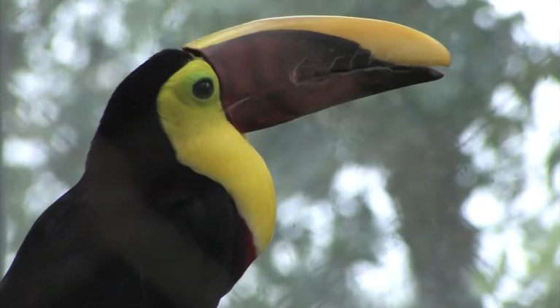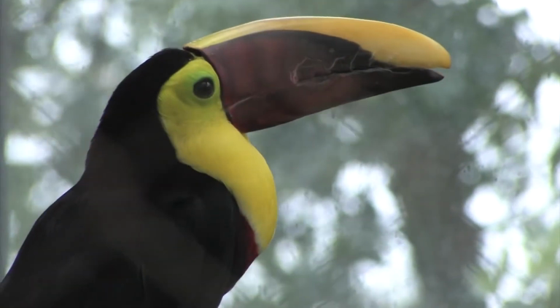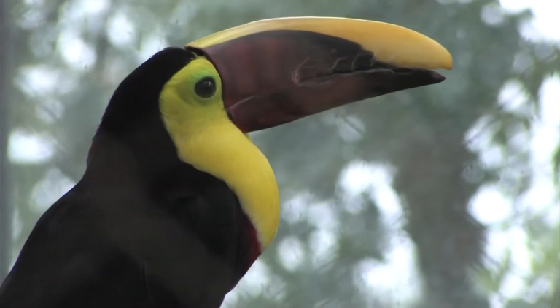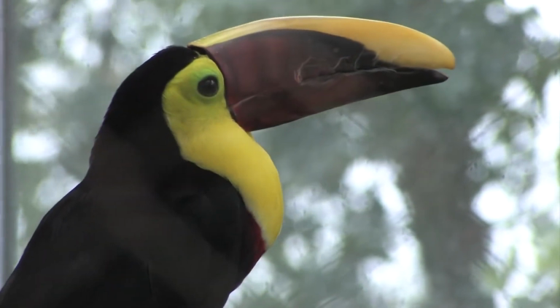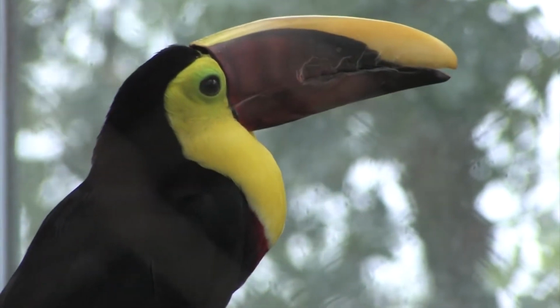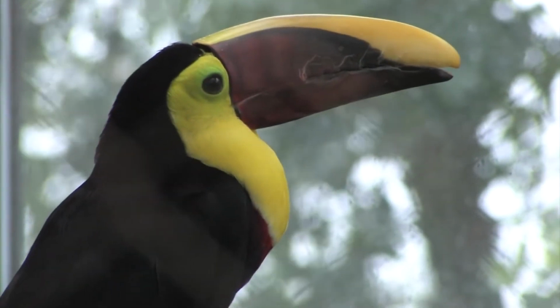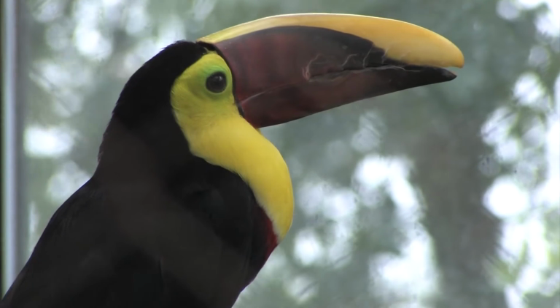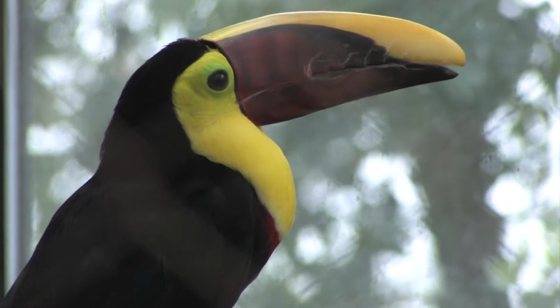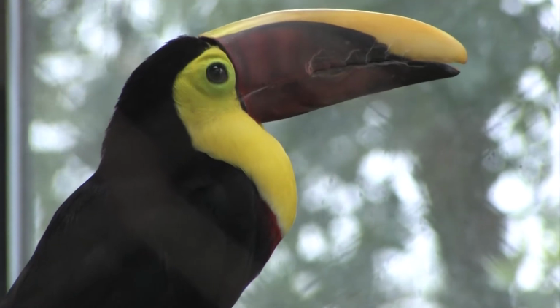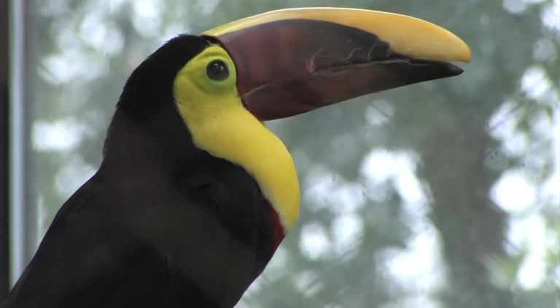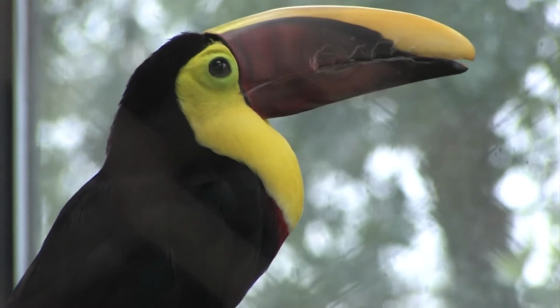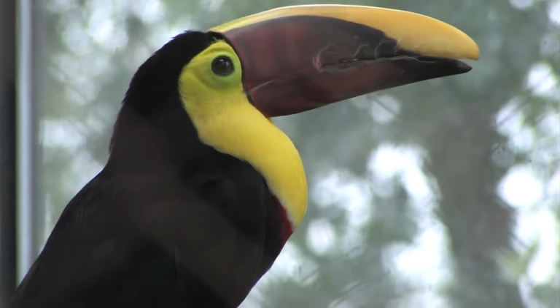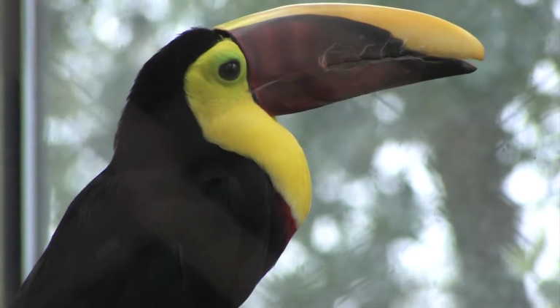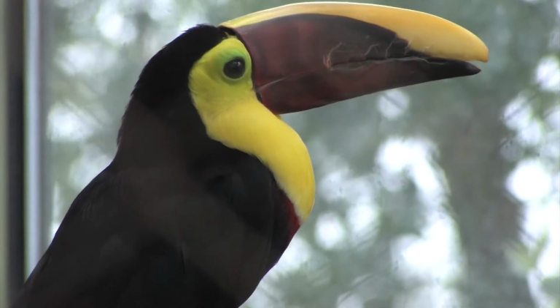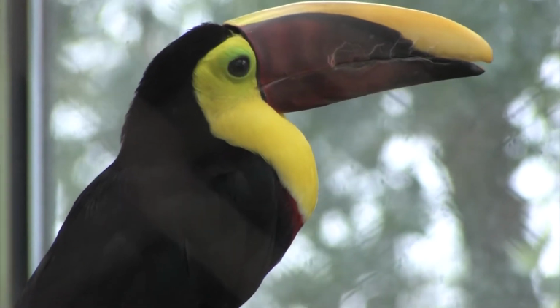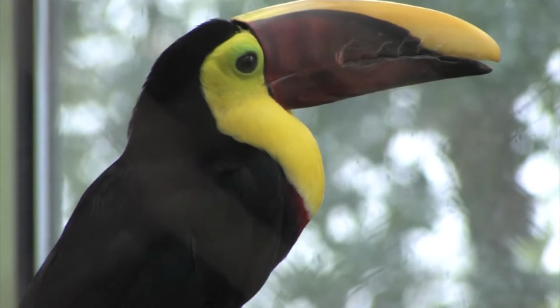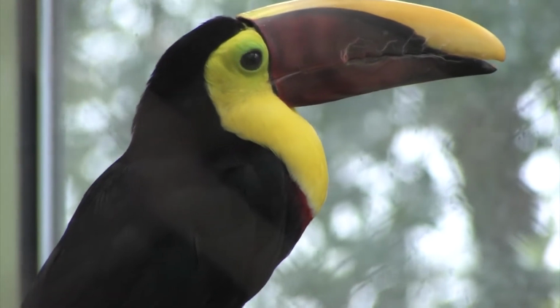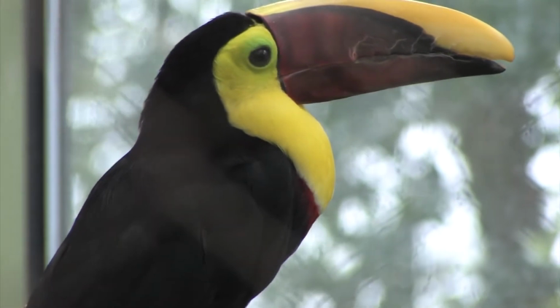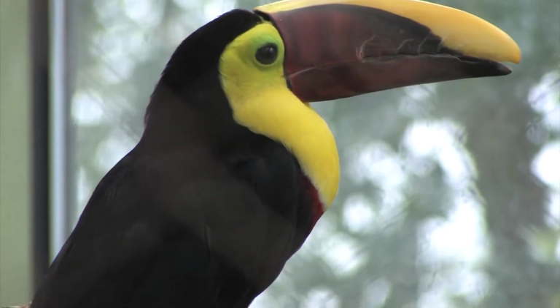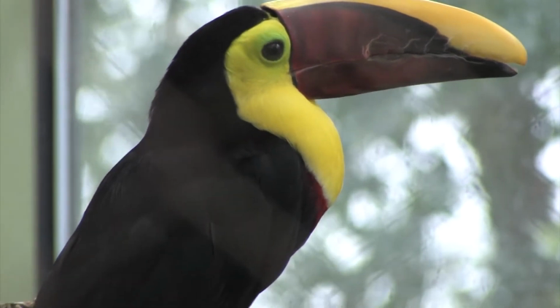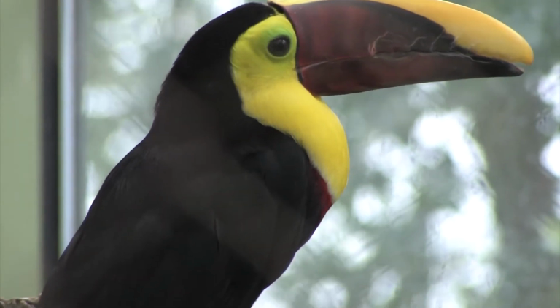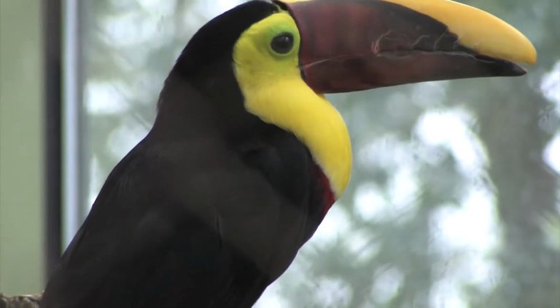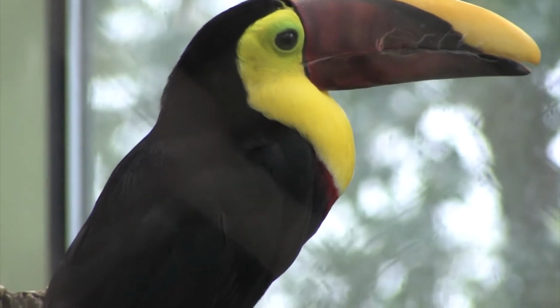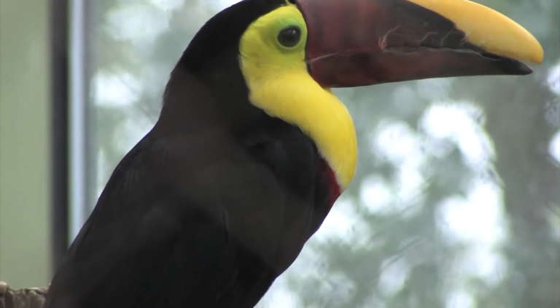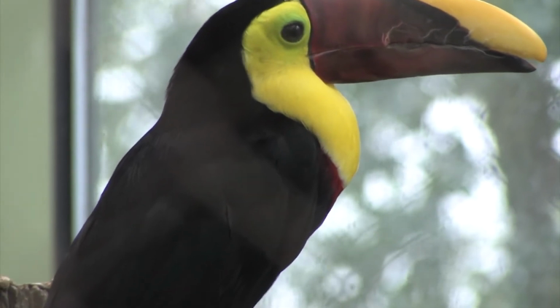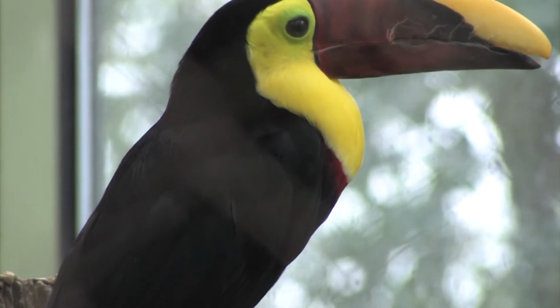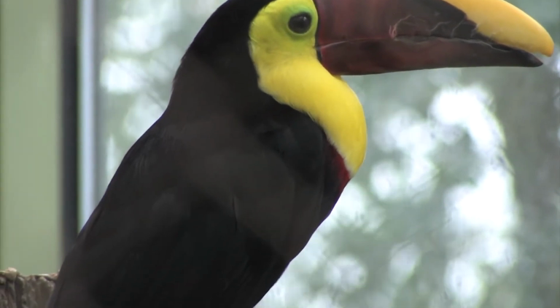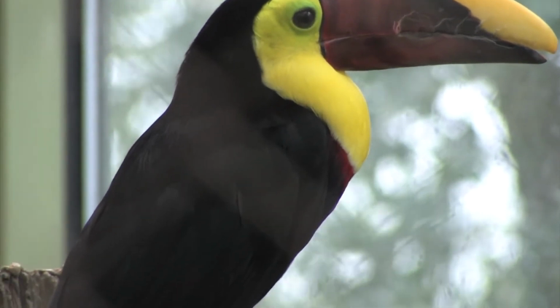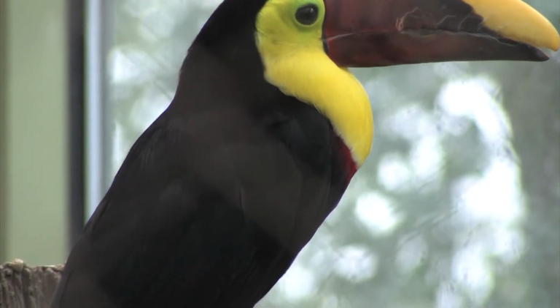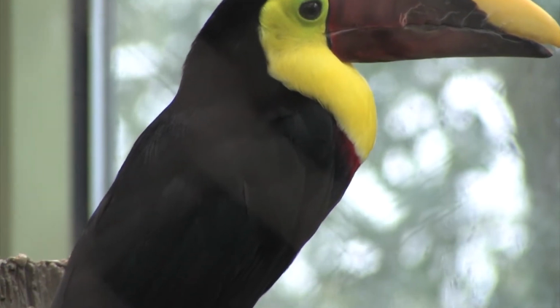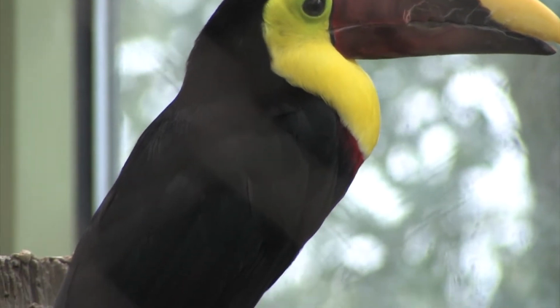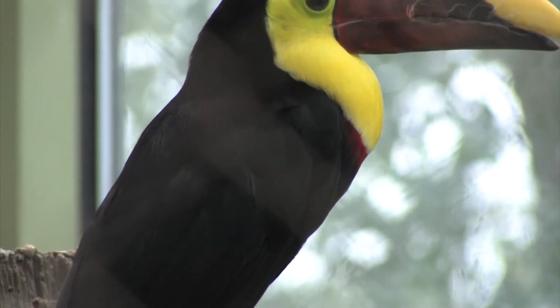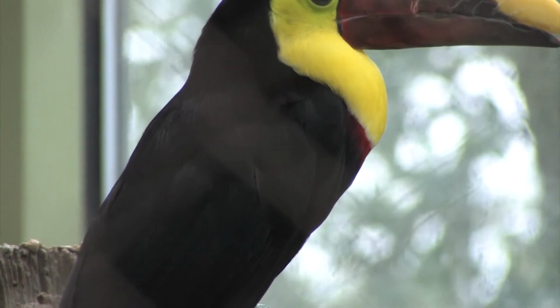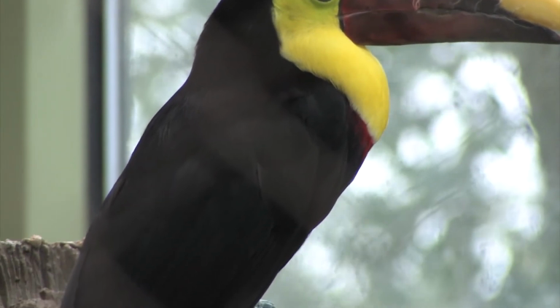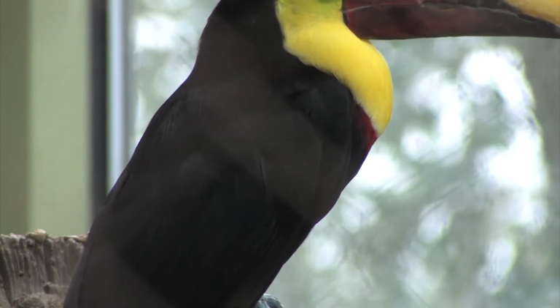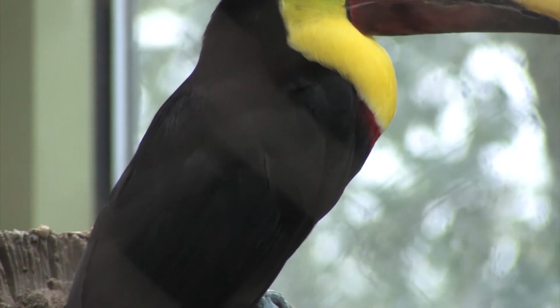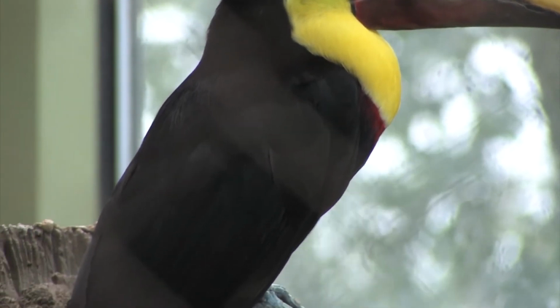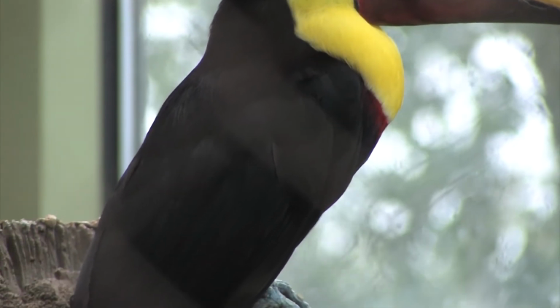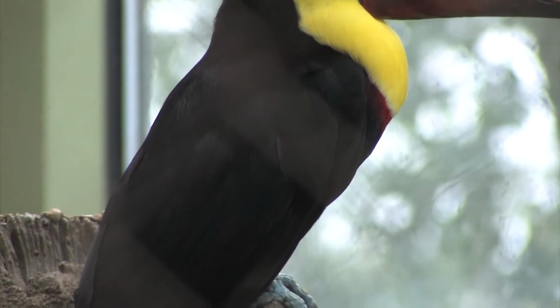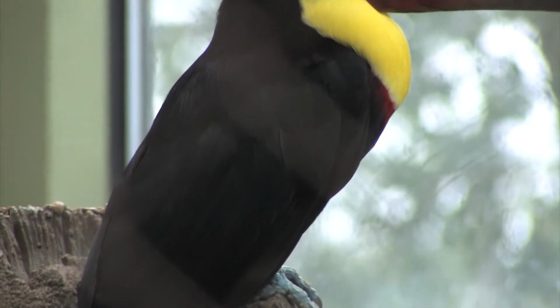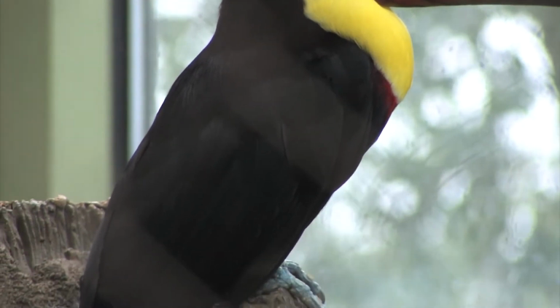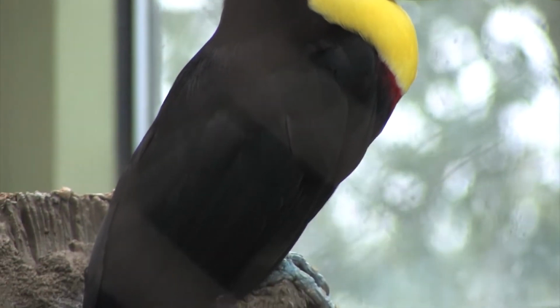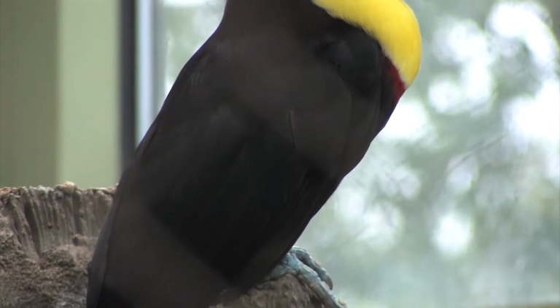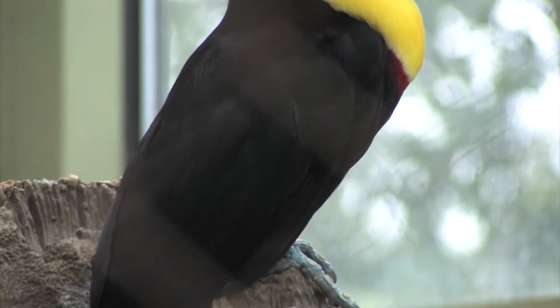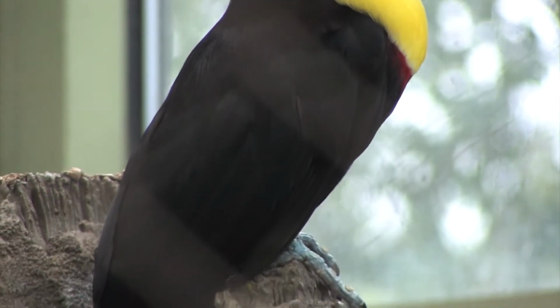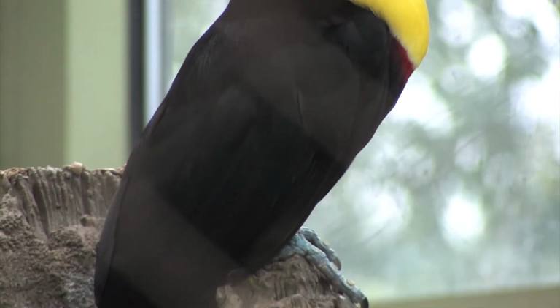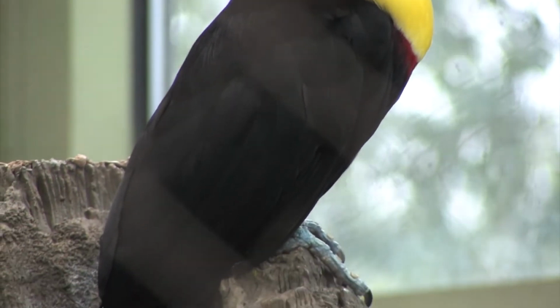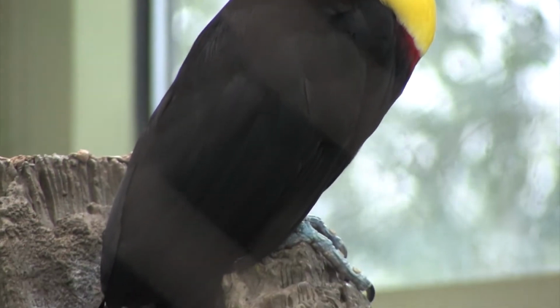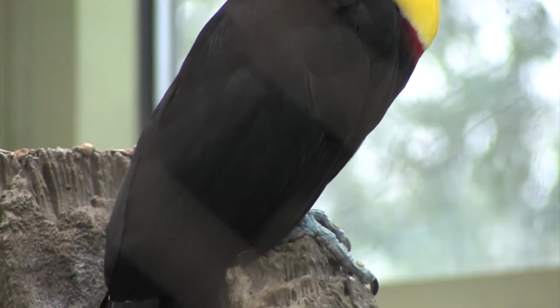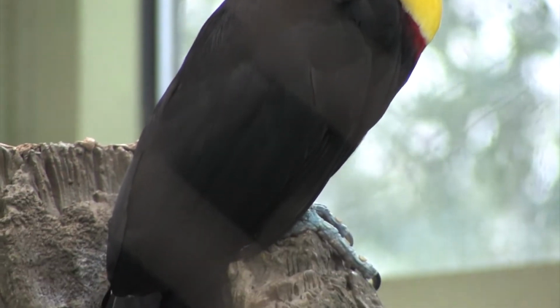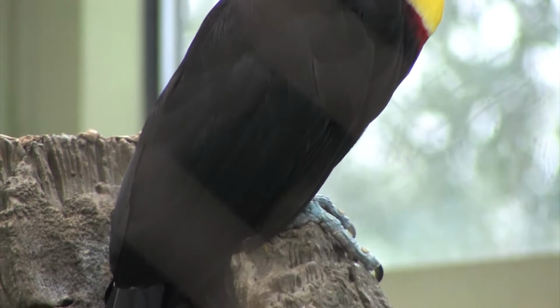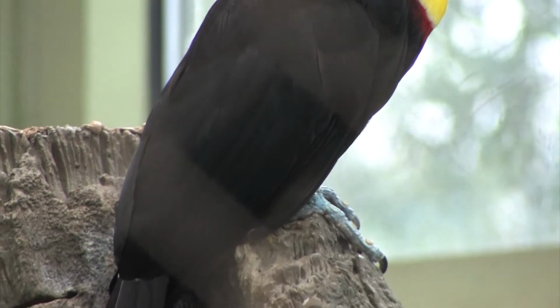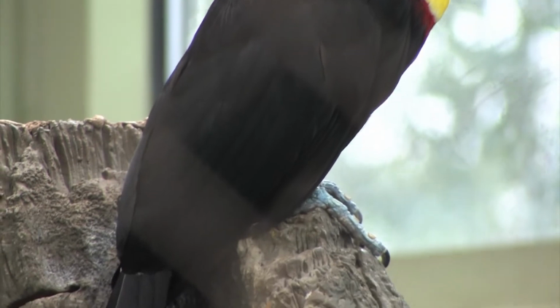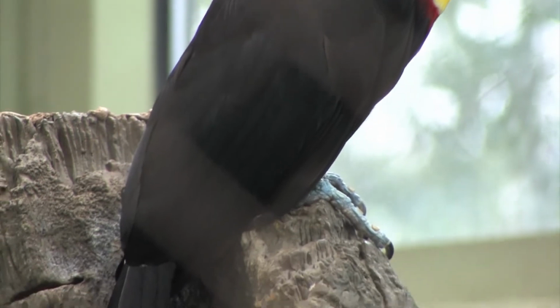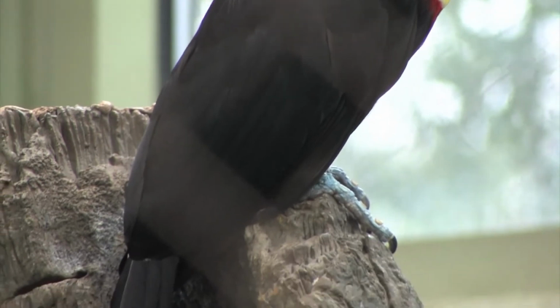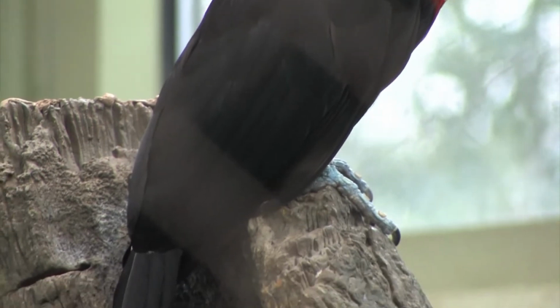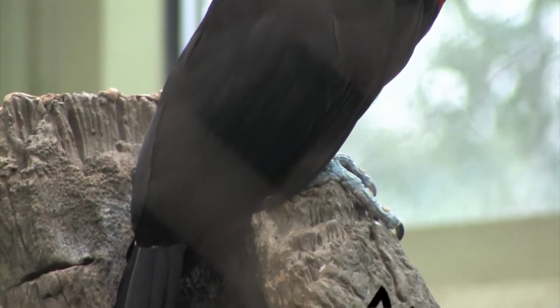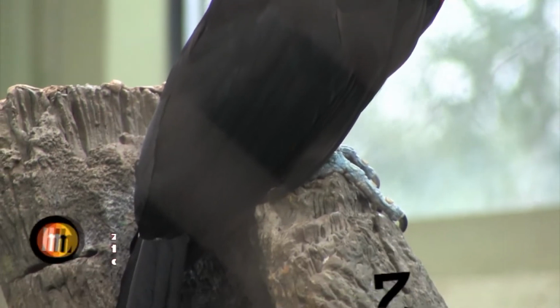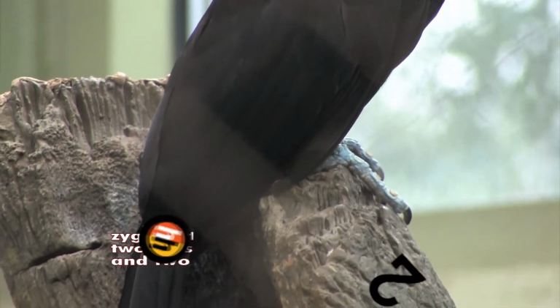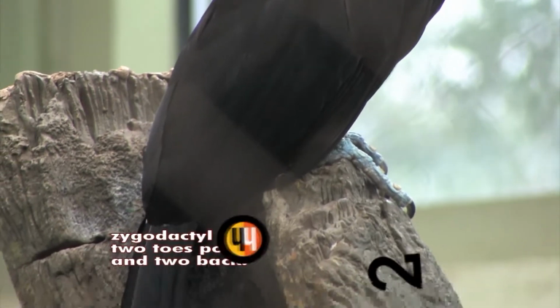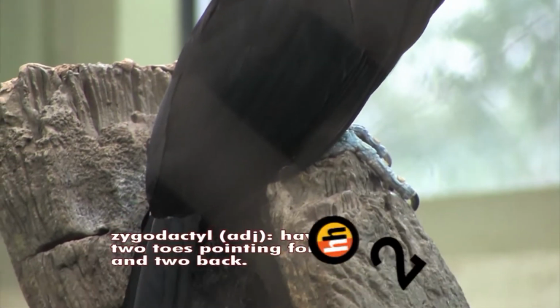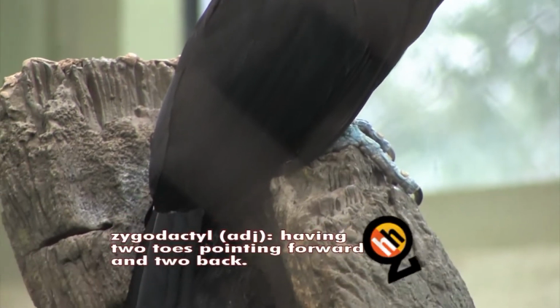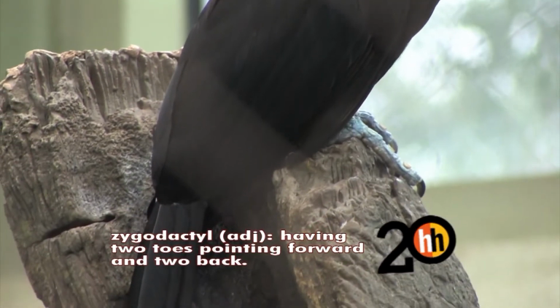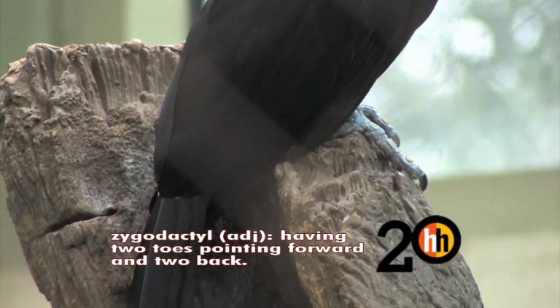Believe it or not, toucans are related to the woodpeckers. They have similar tongues and feathers, and they have the same kind of feet — zygodactyl feet.